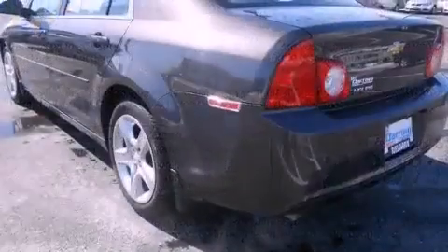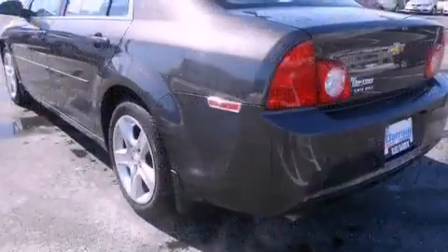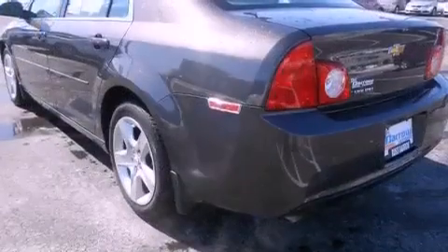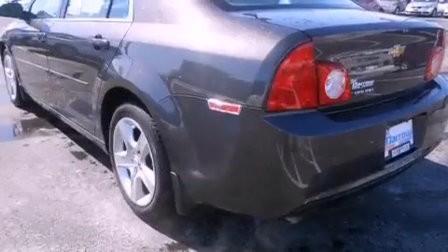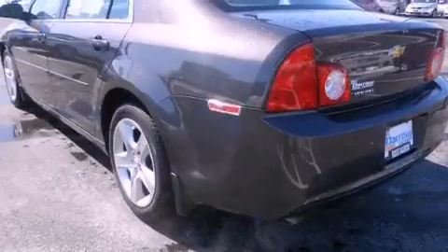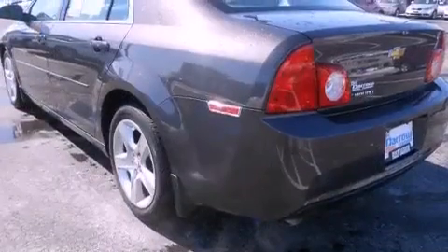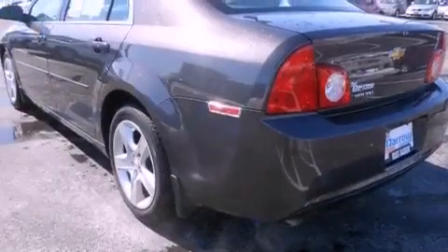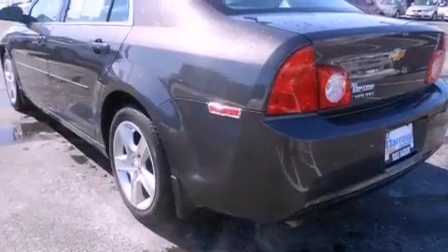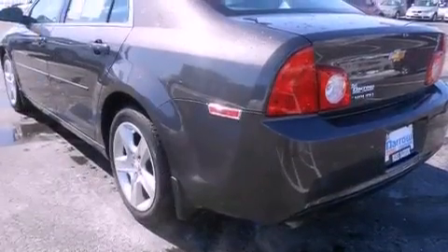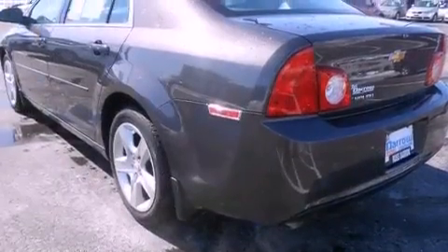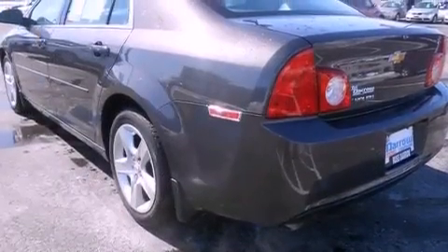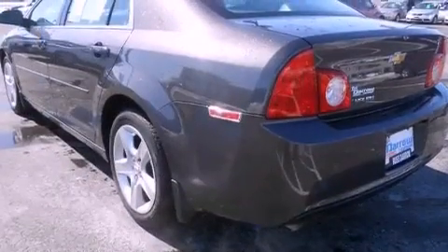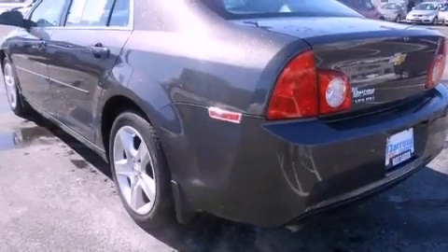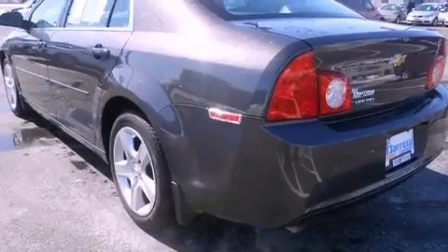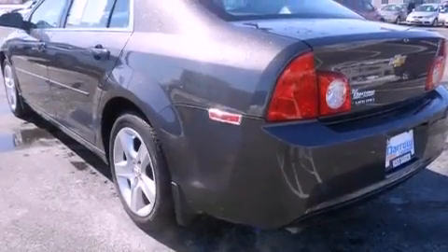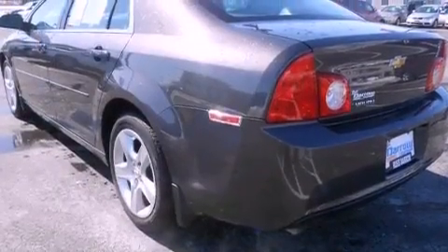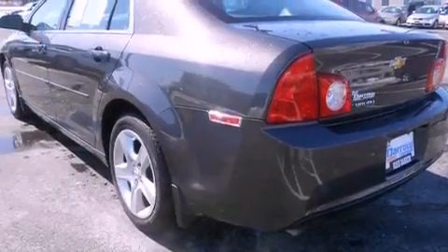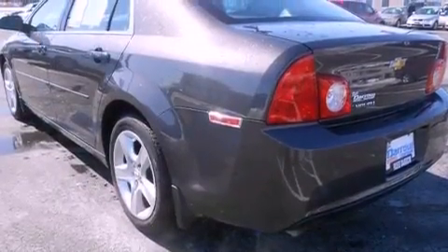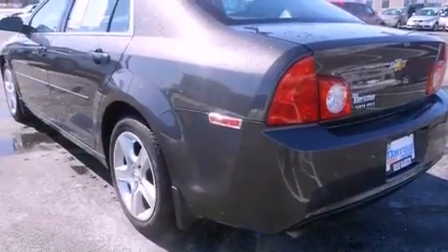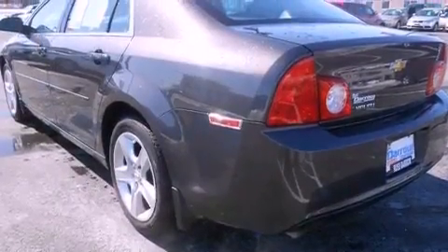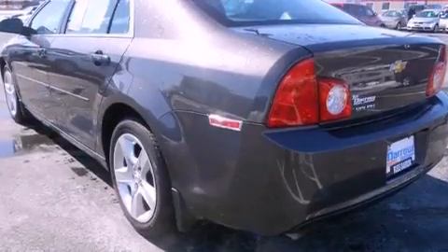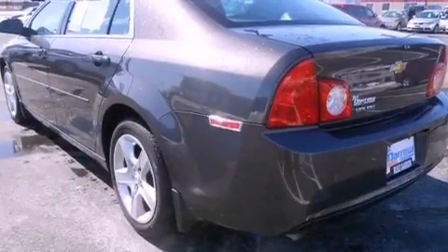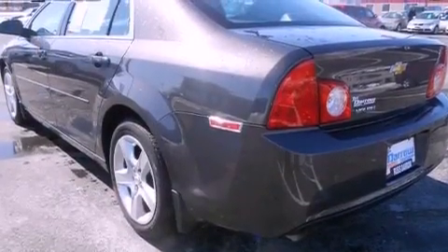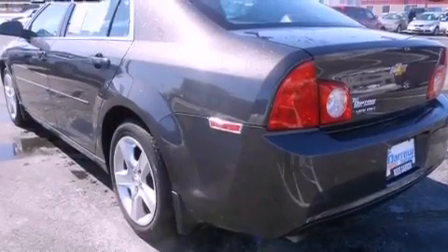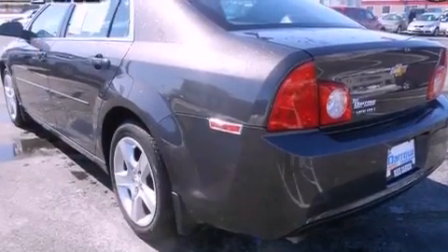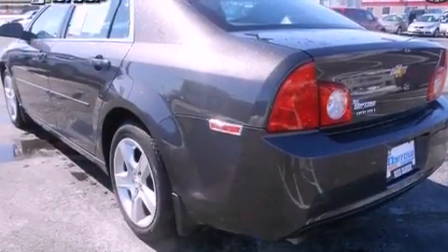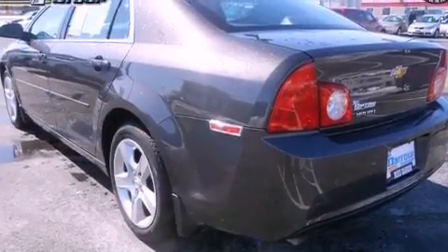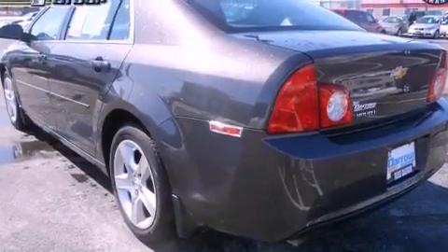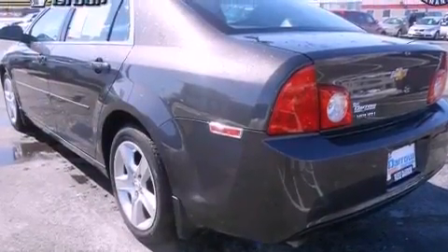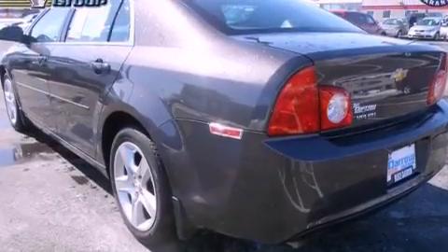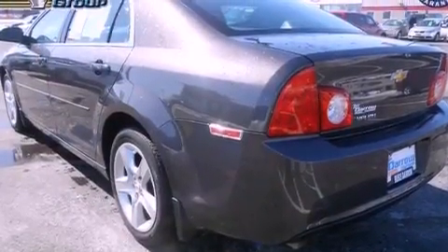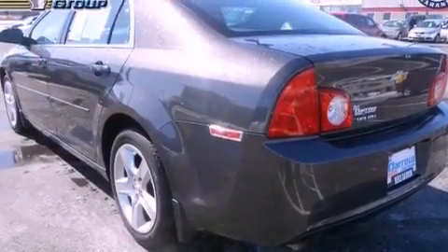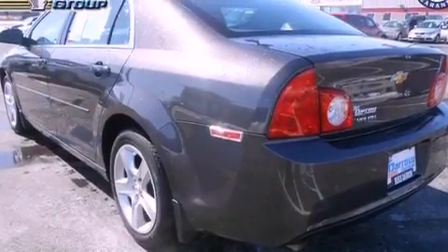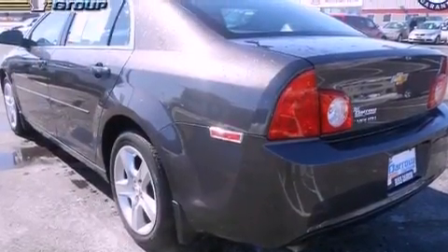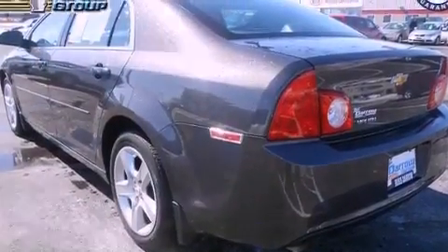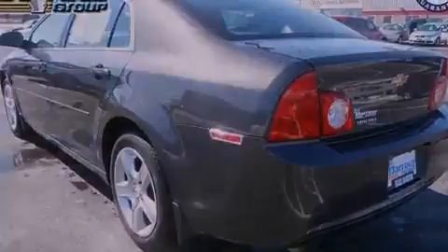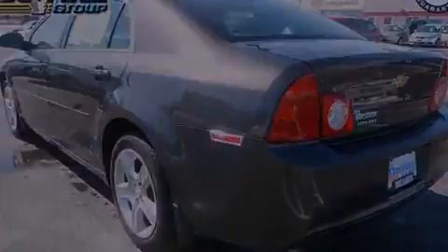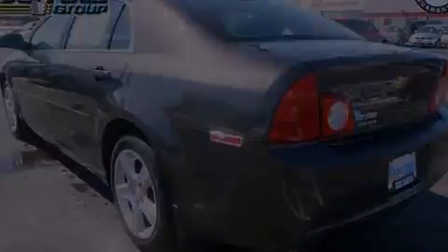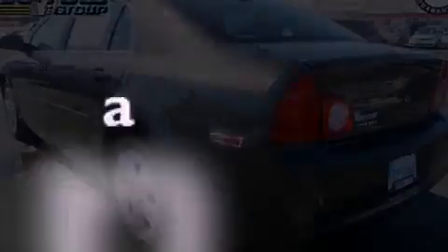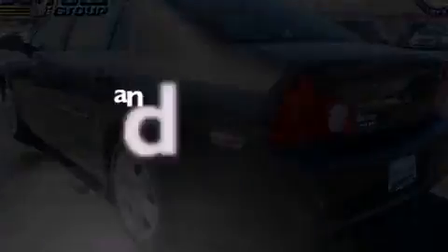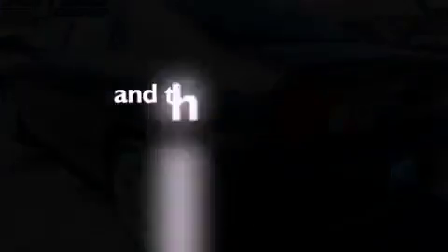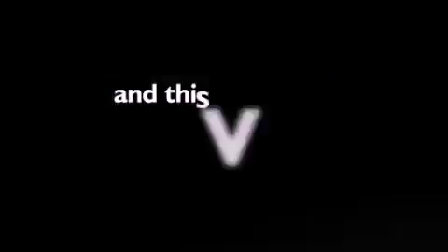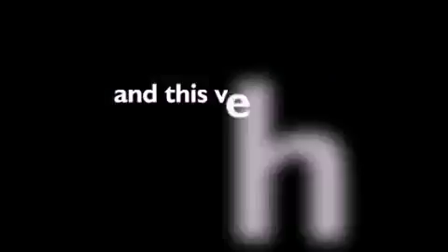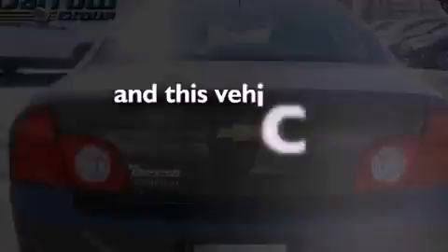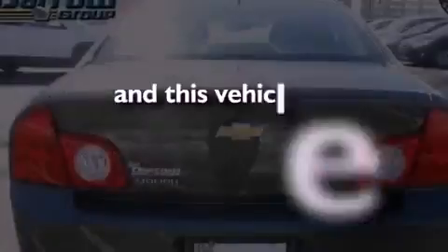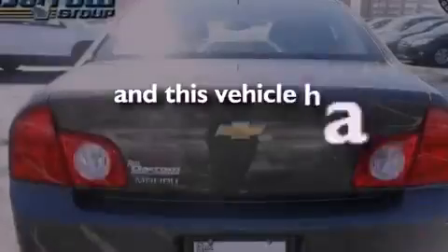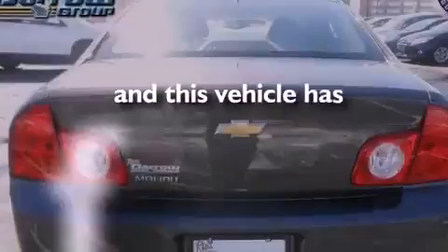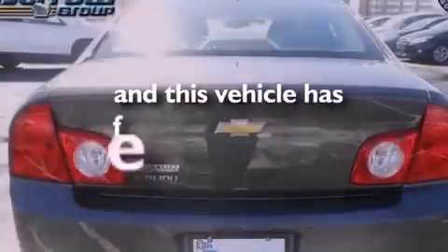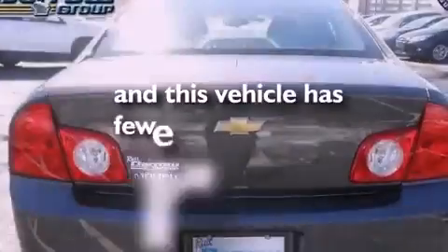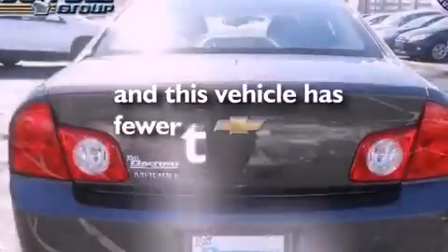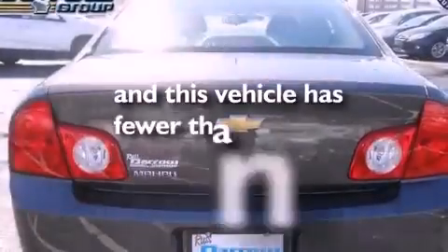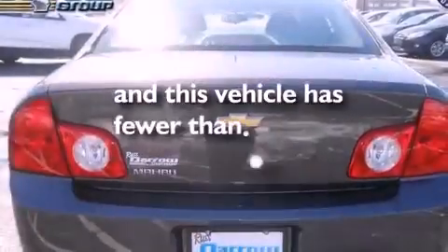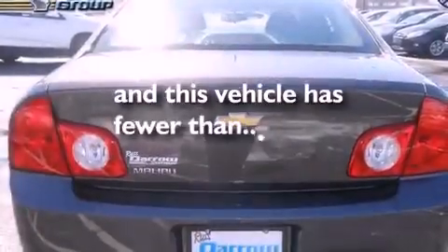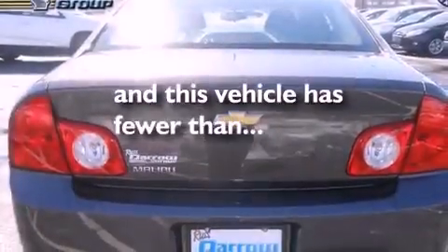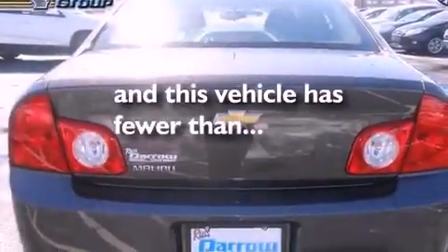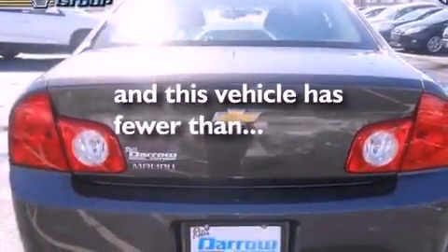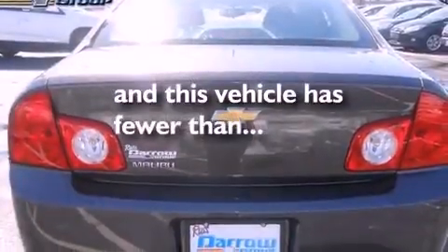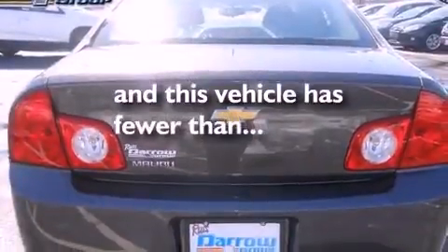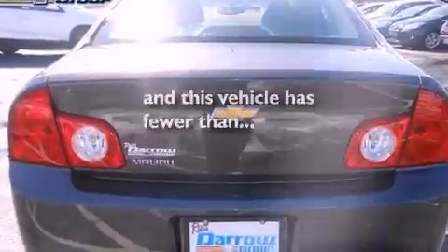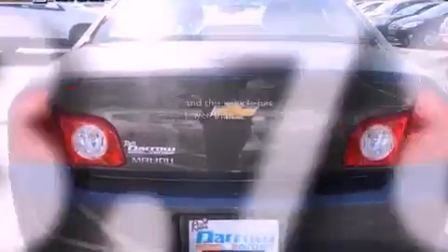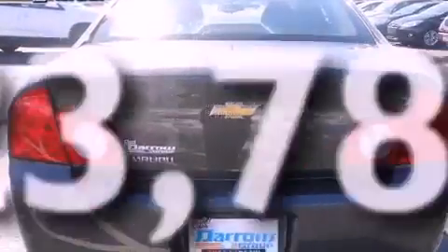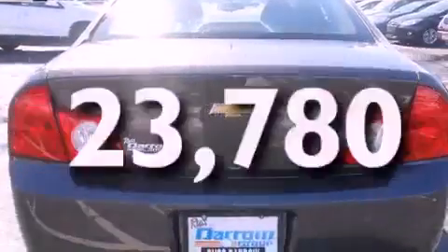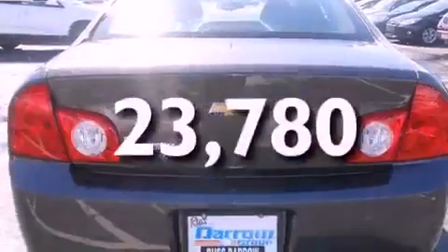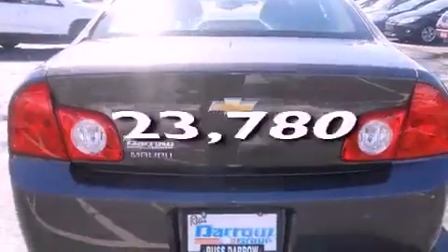Additional features include a security system, OnStar, a power driver's seat, and this vehicle has fewer than 24,000 miles on the odometer.